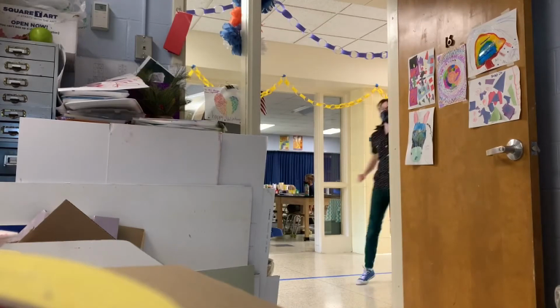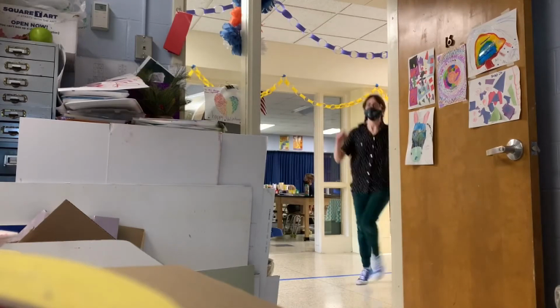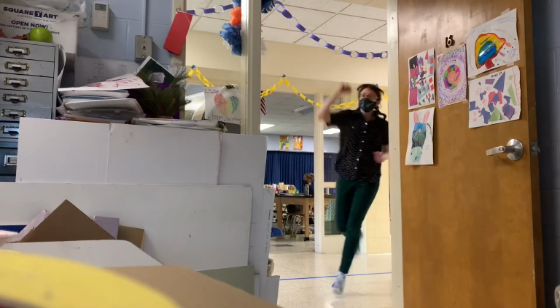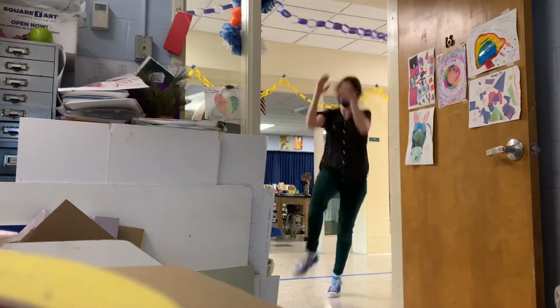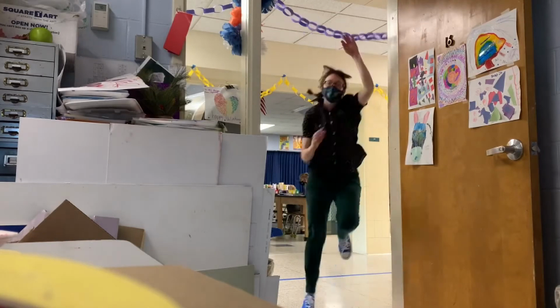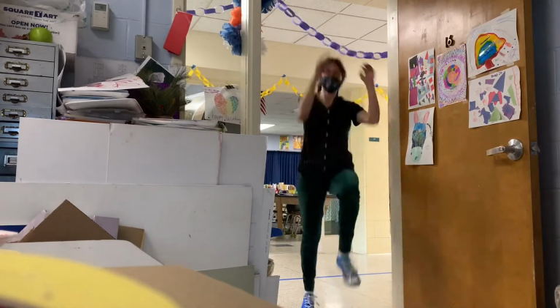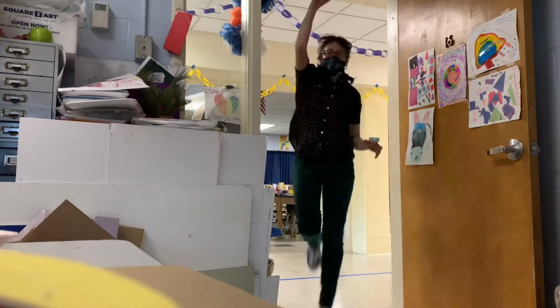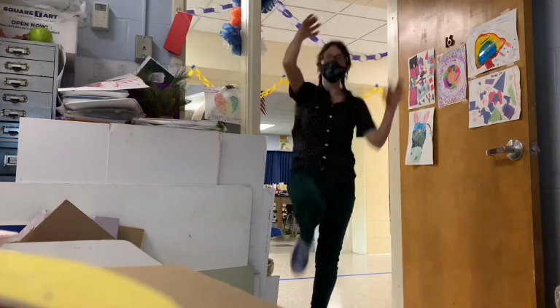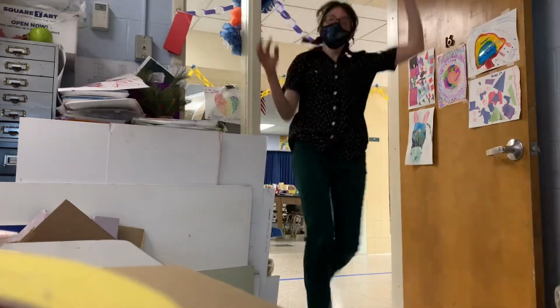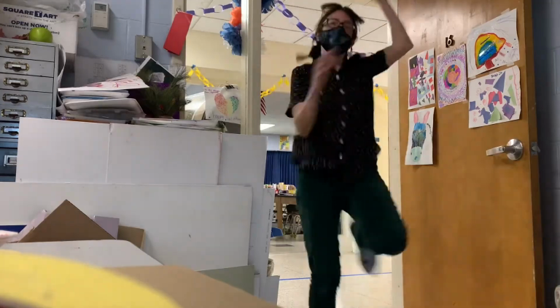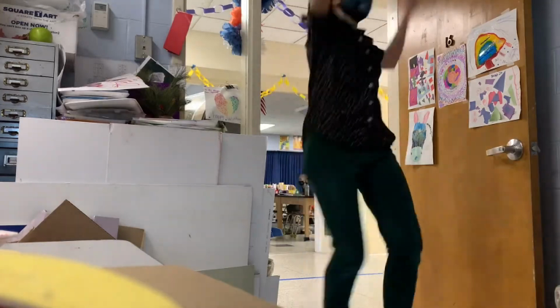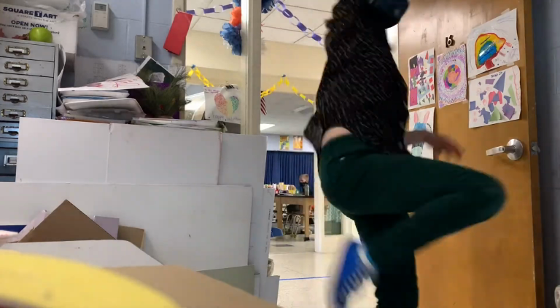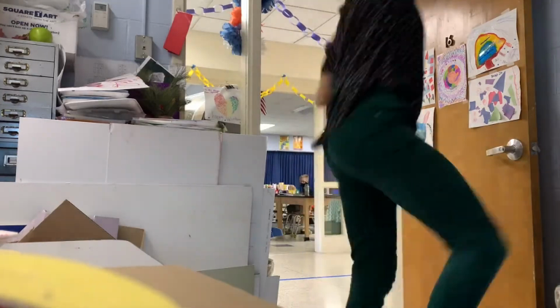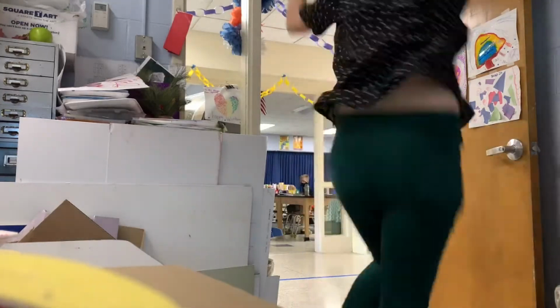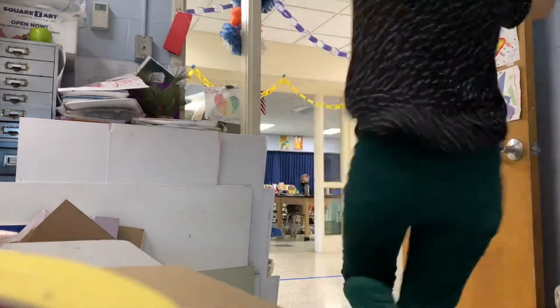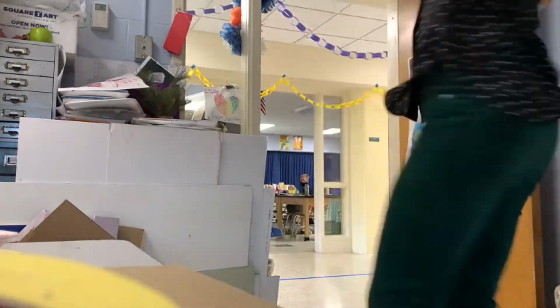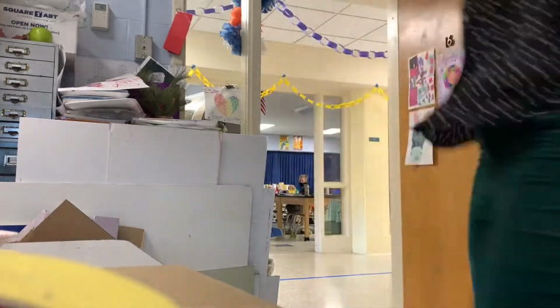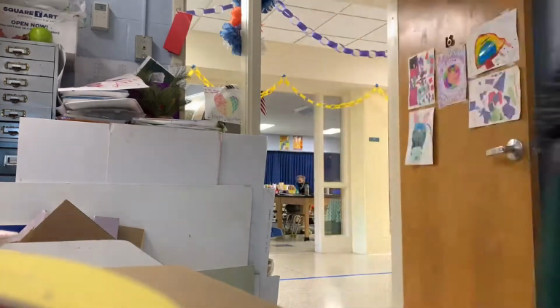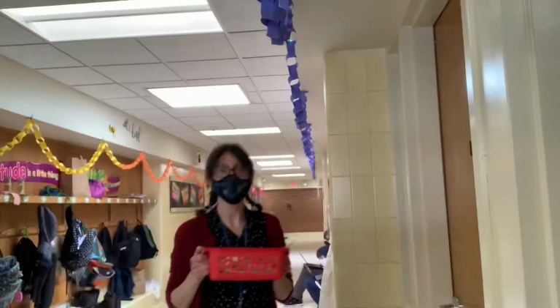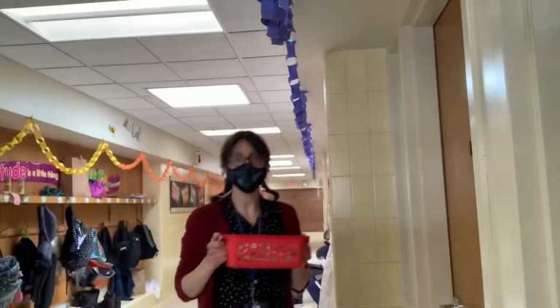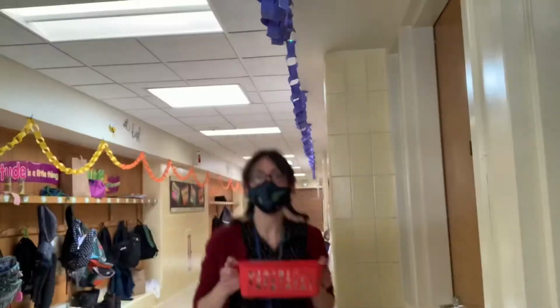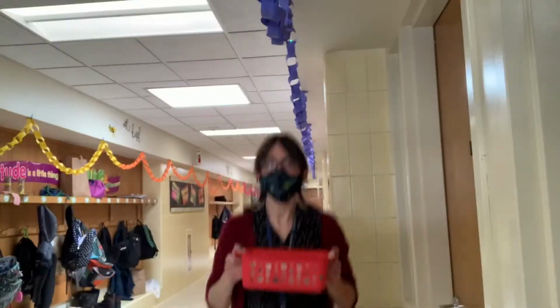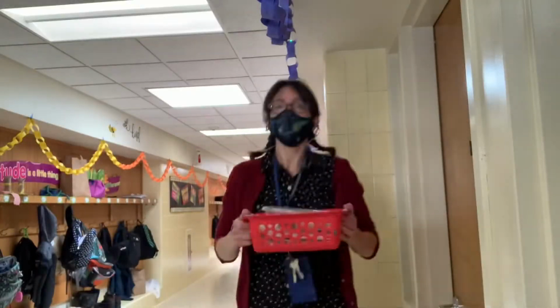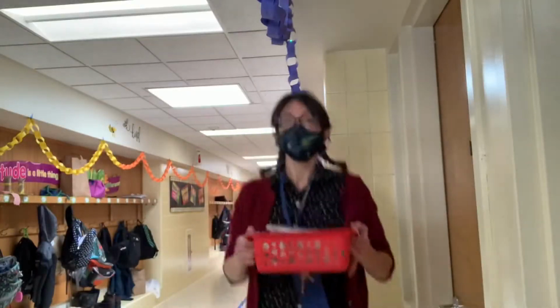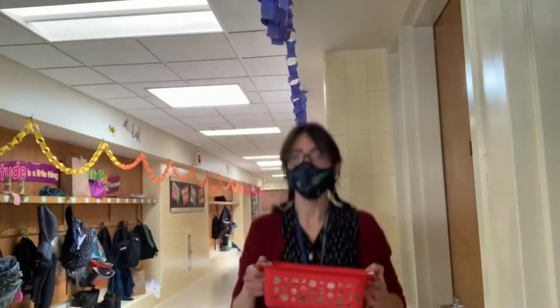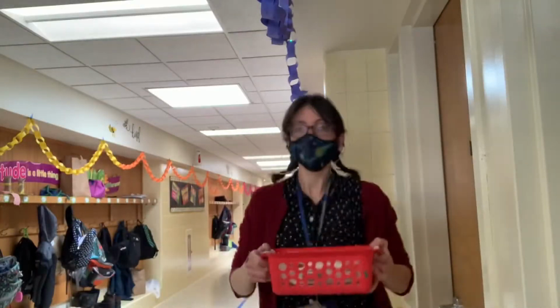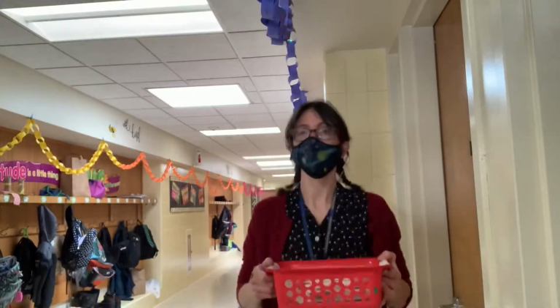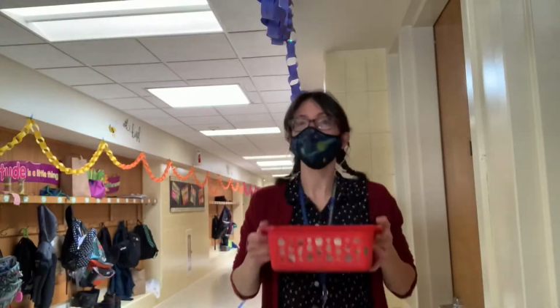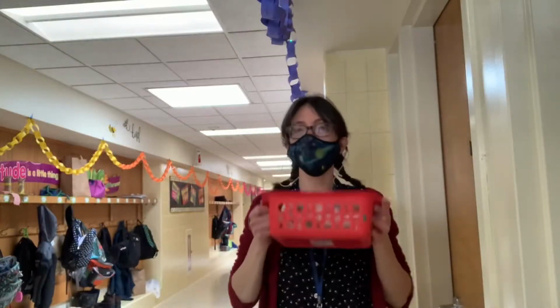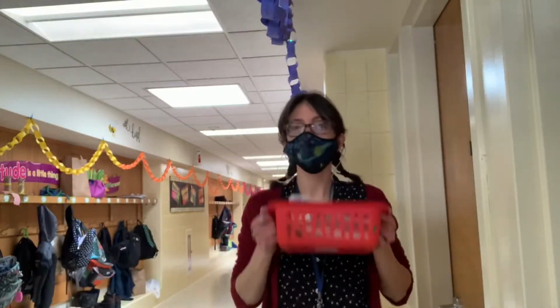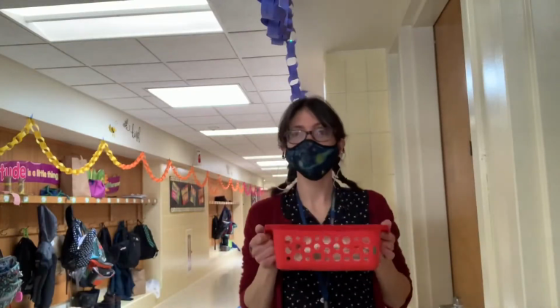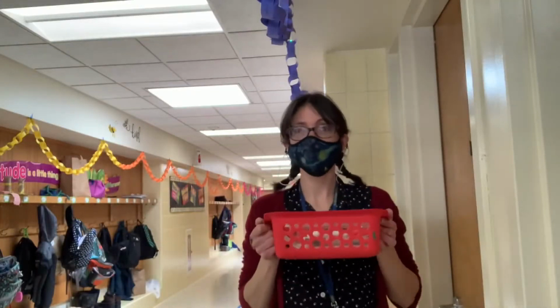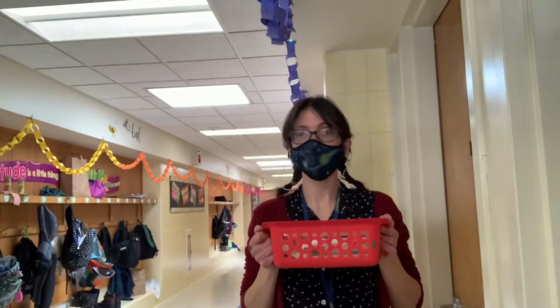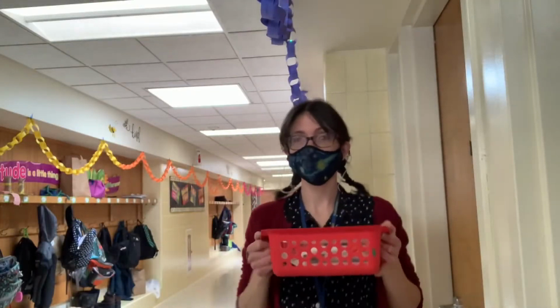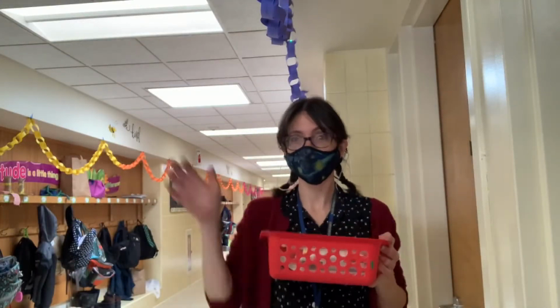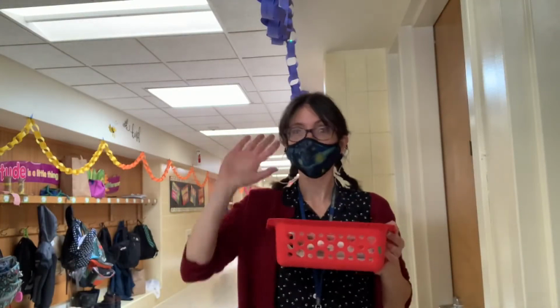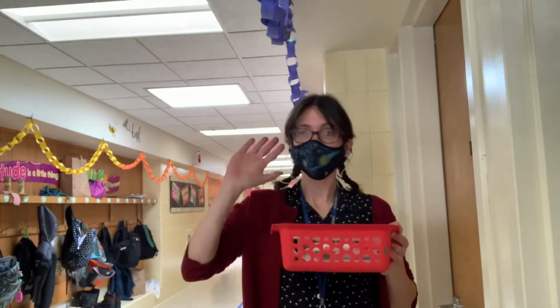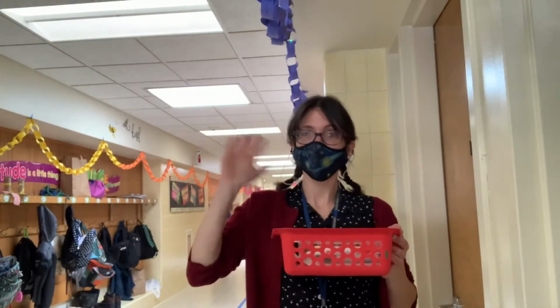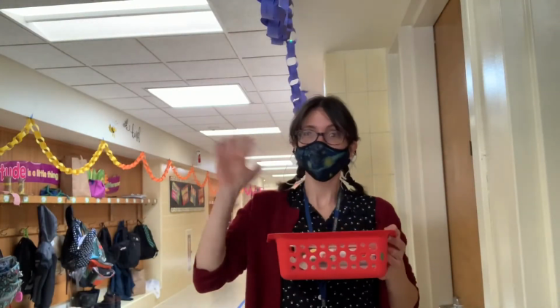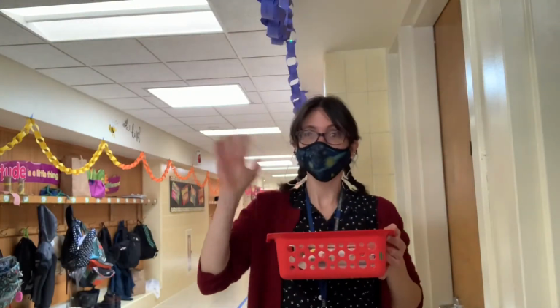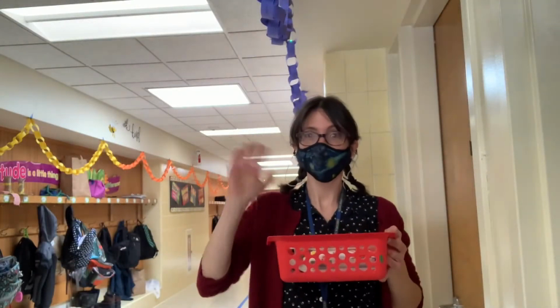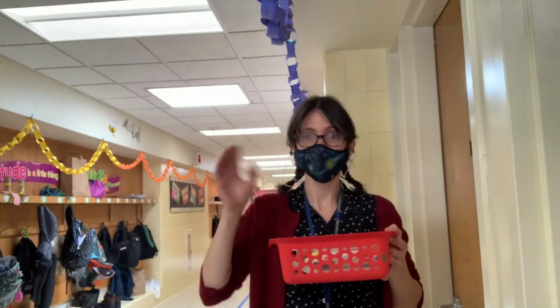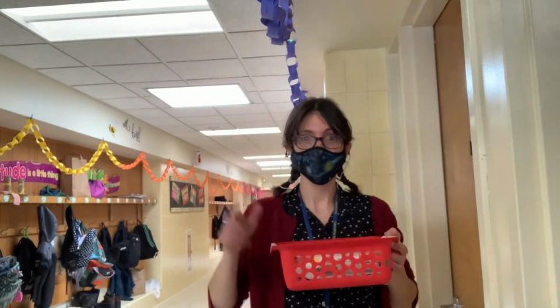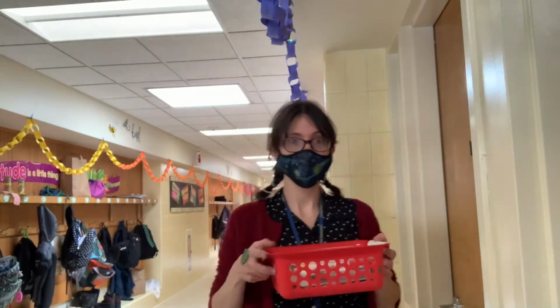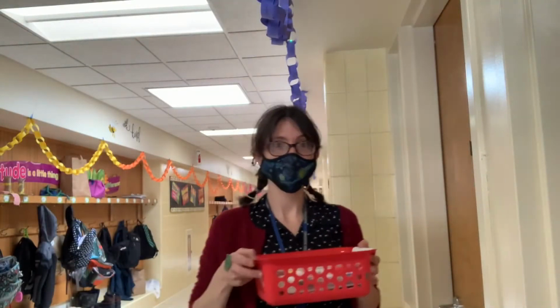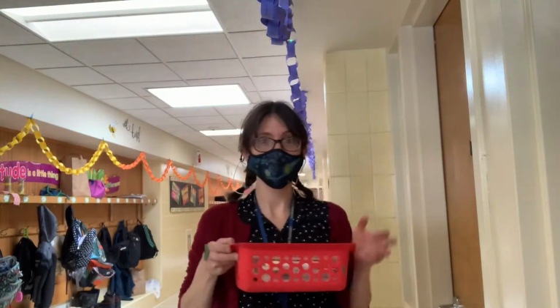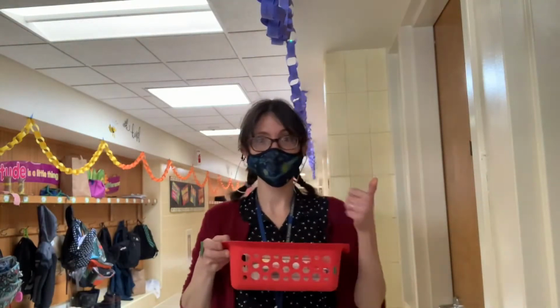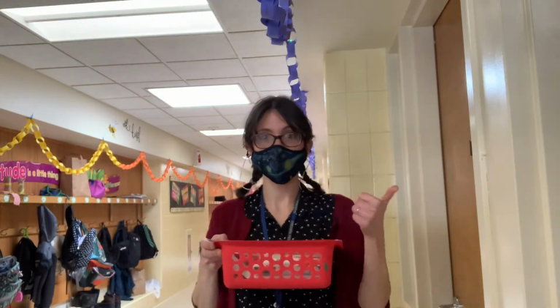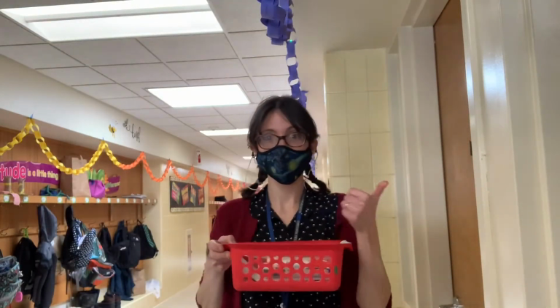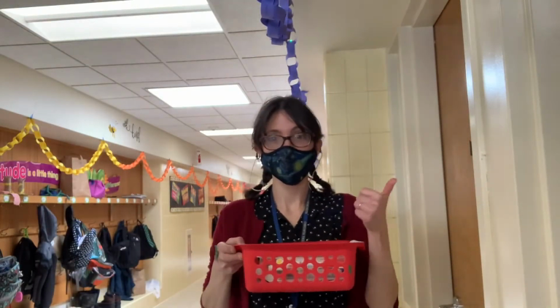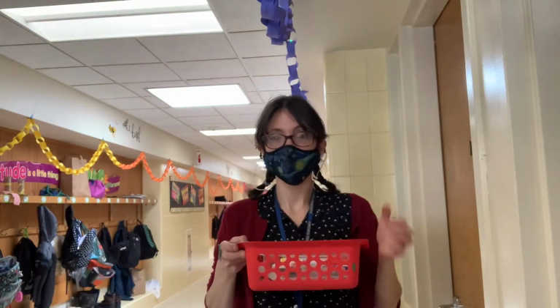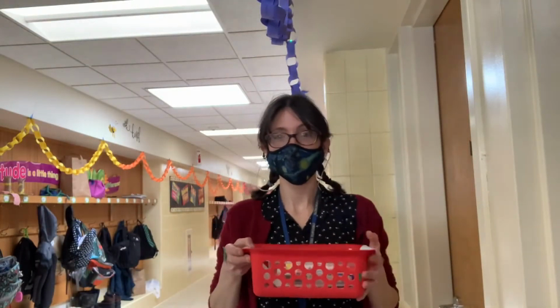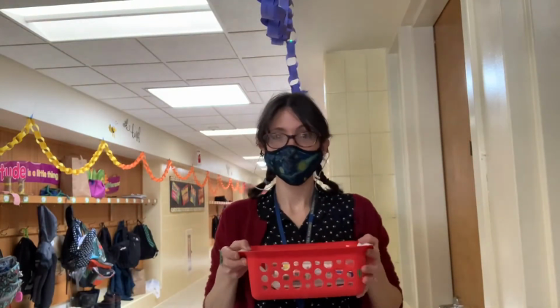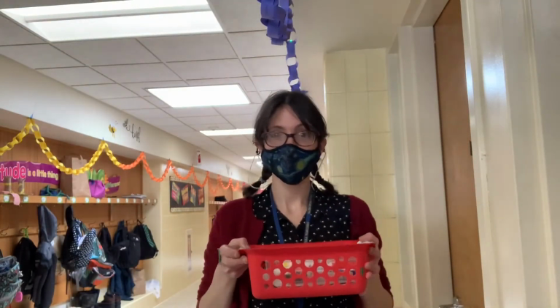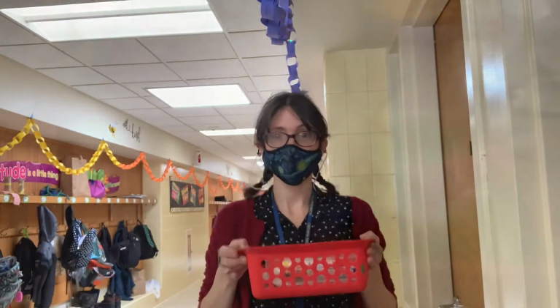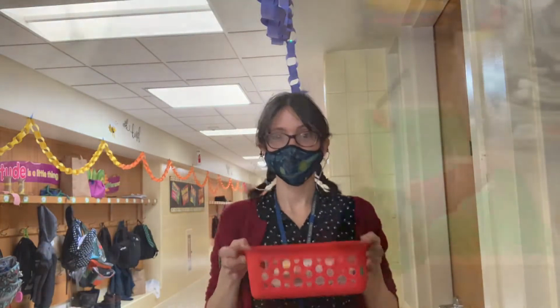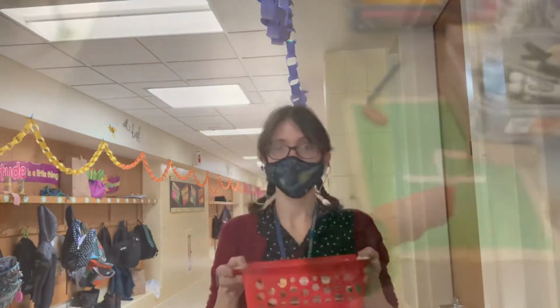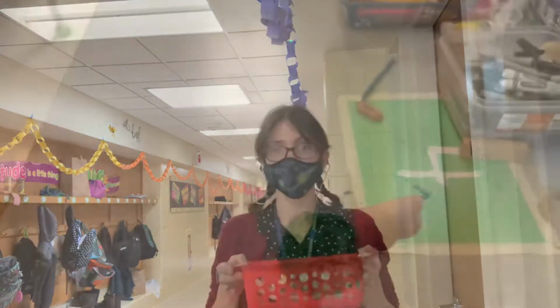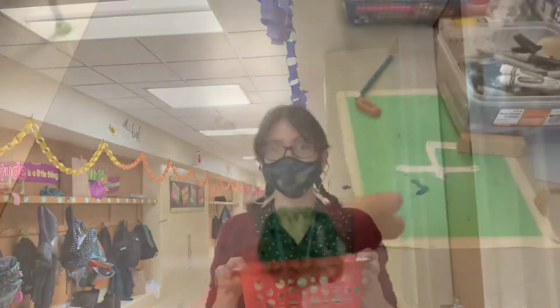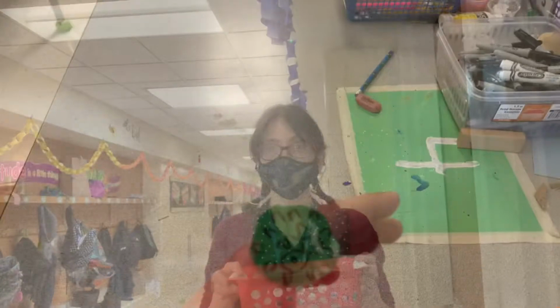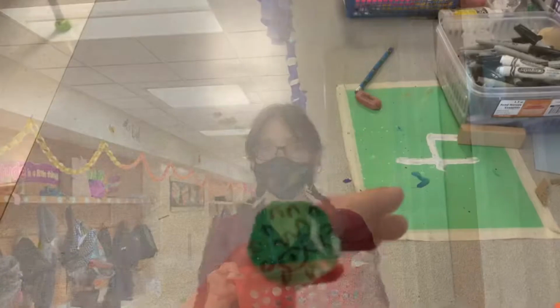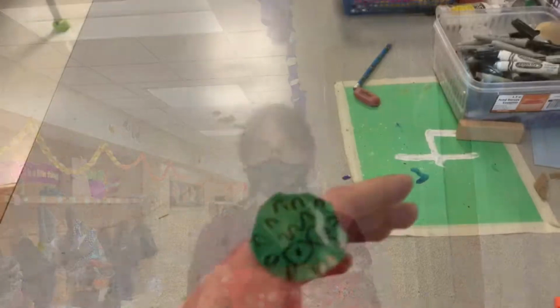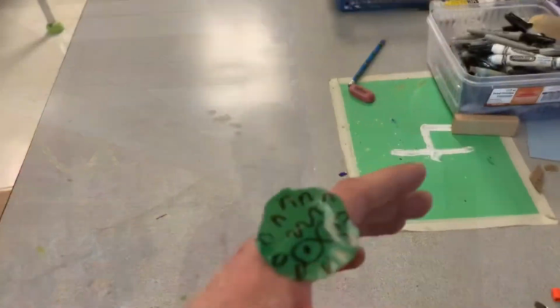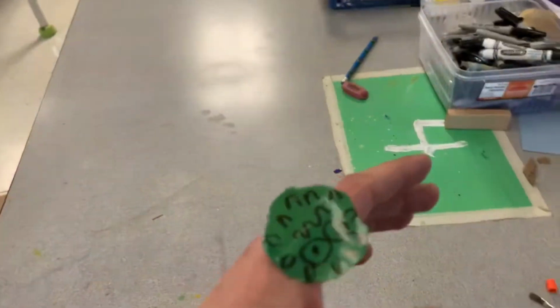When you get to the art room, don't run inside like a crazy person. Please wait for me in the hallway with your supplies so I can give you directions.